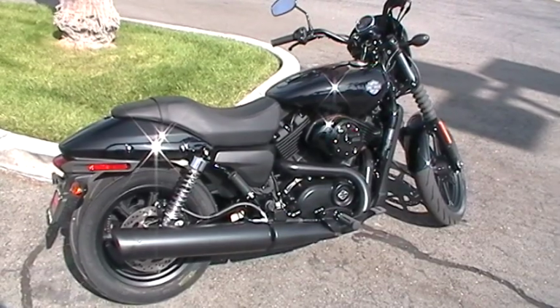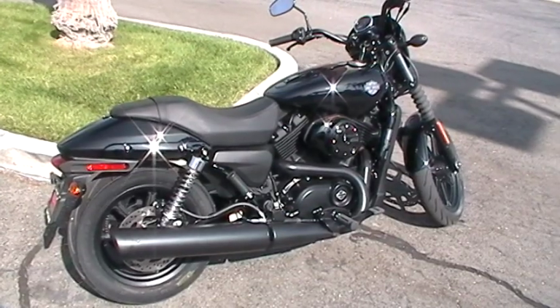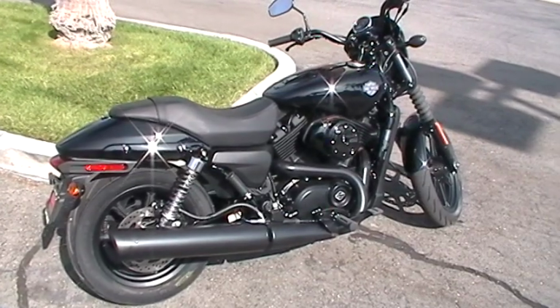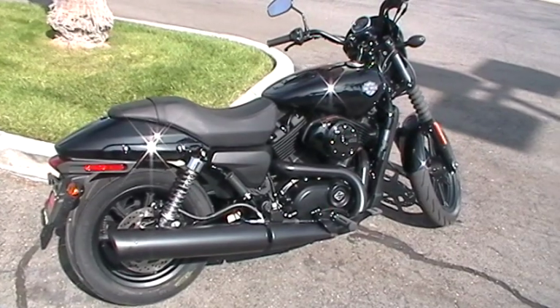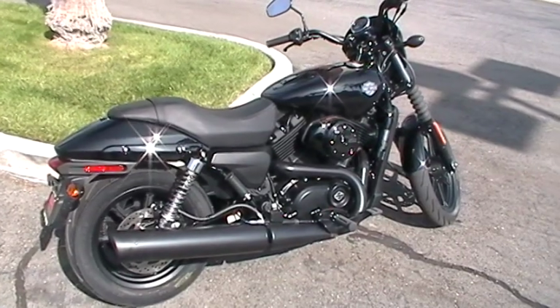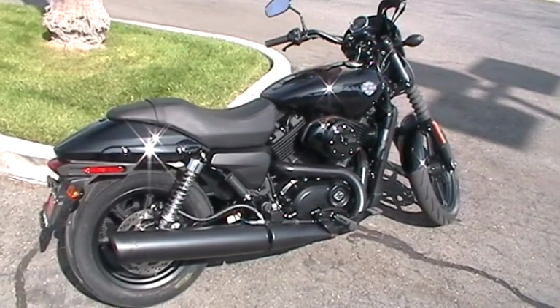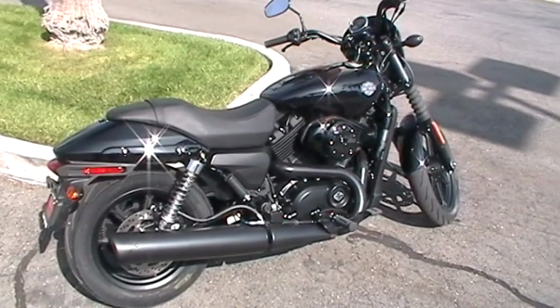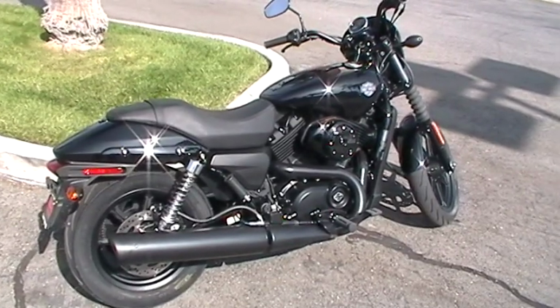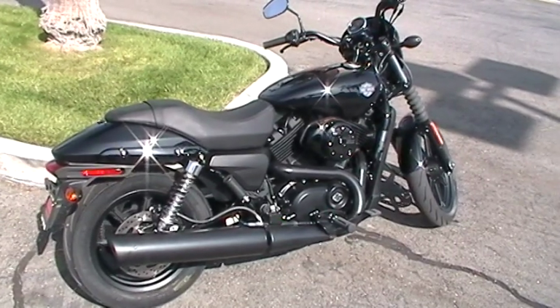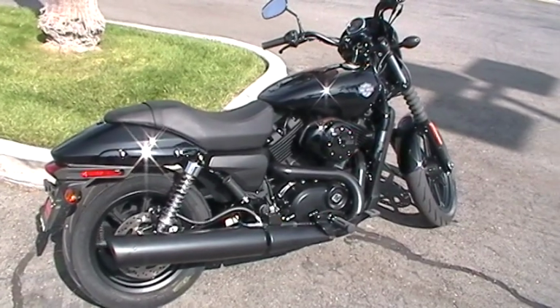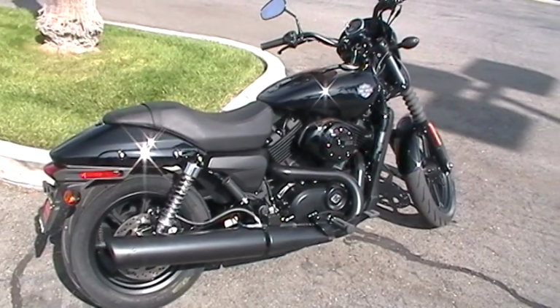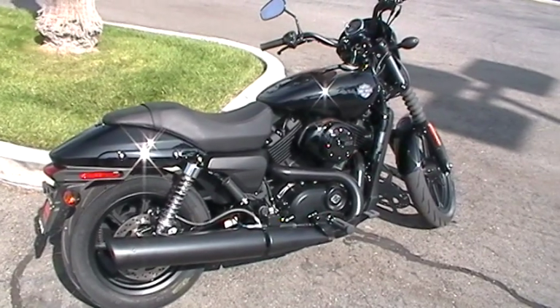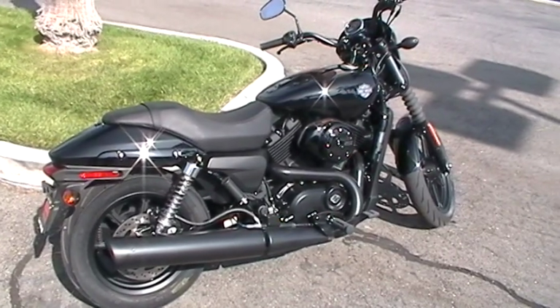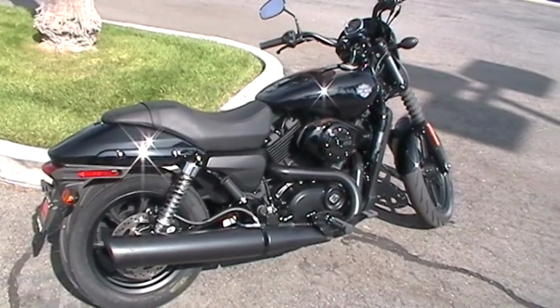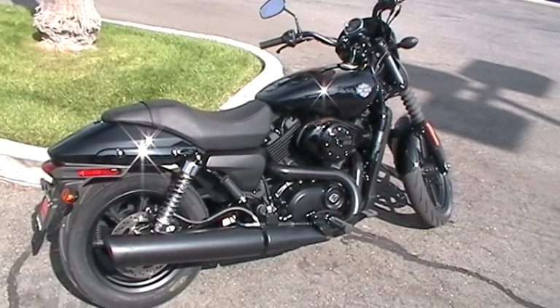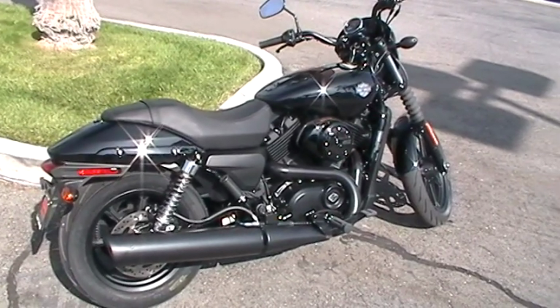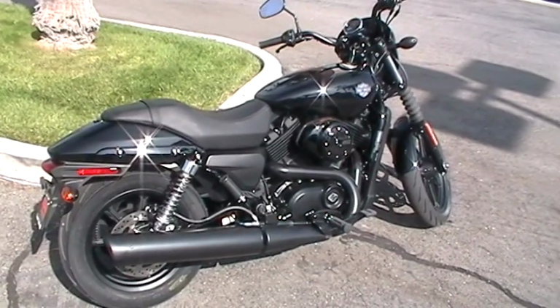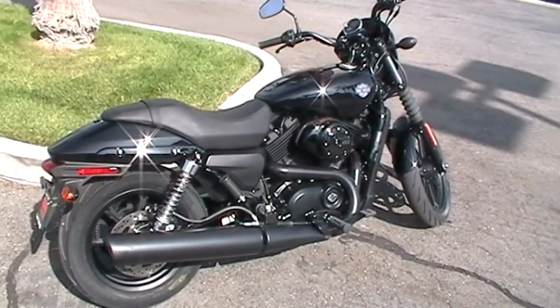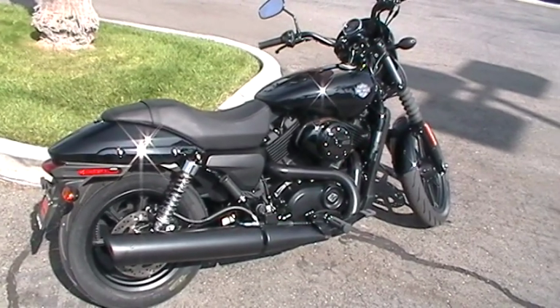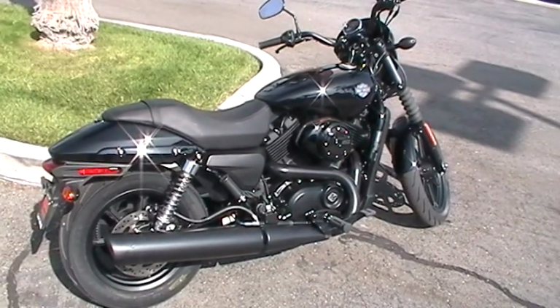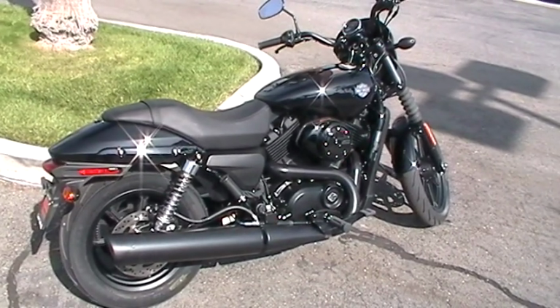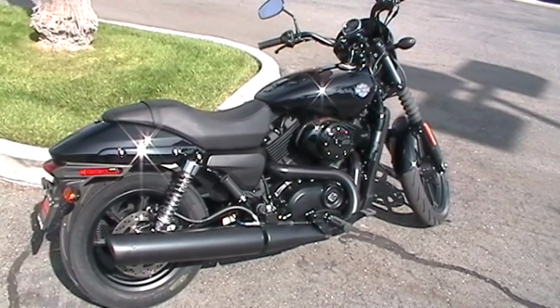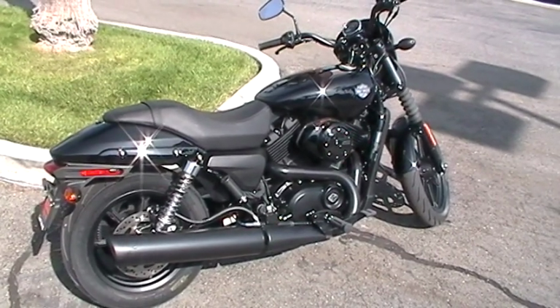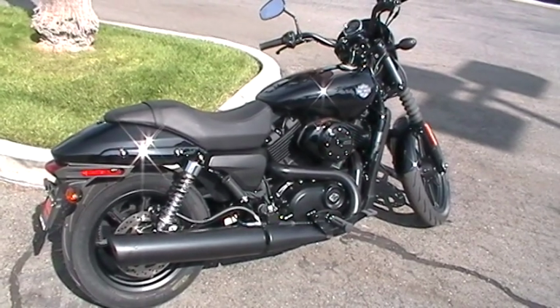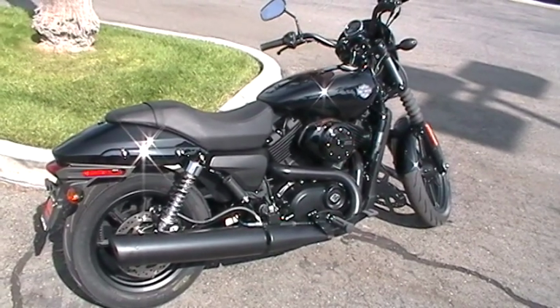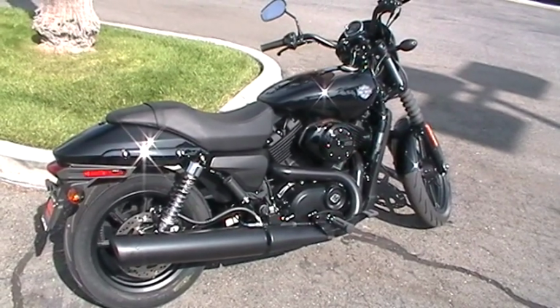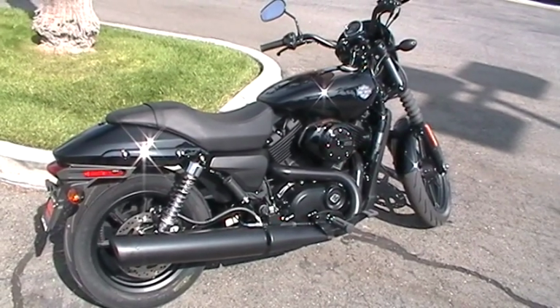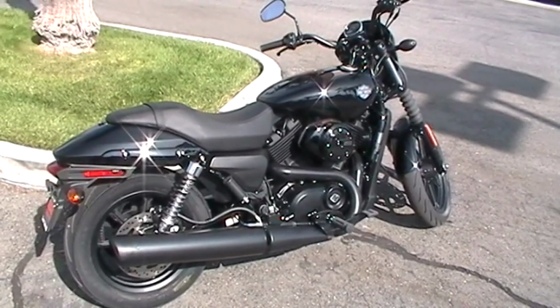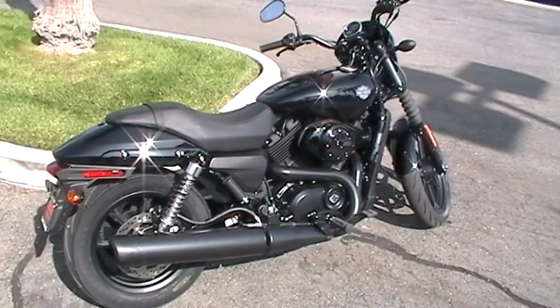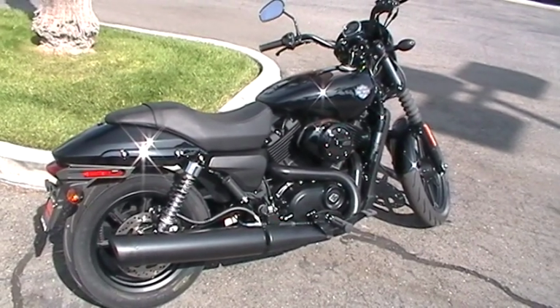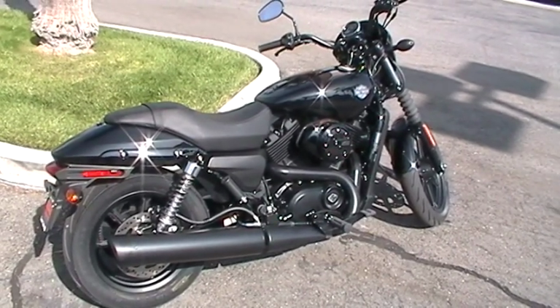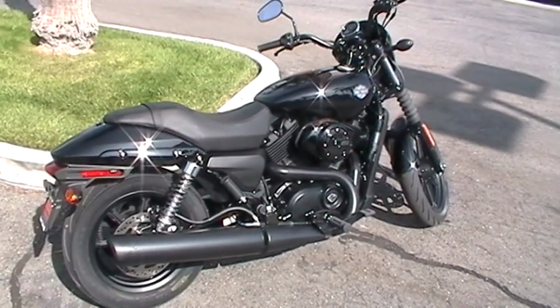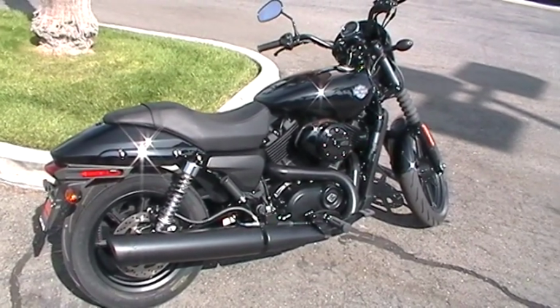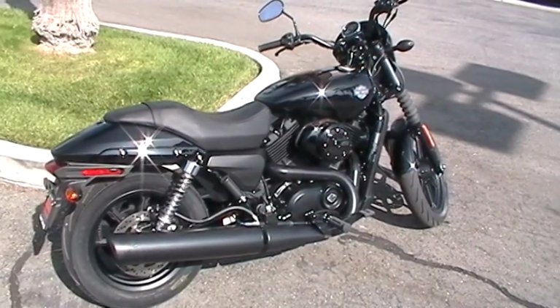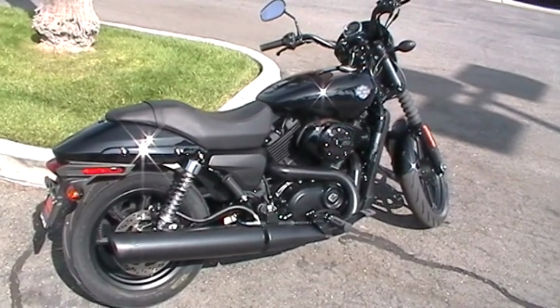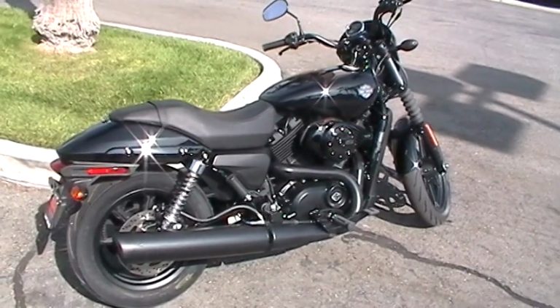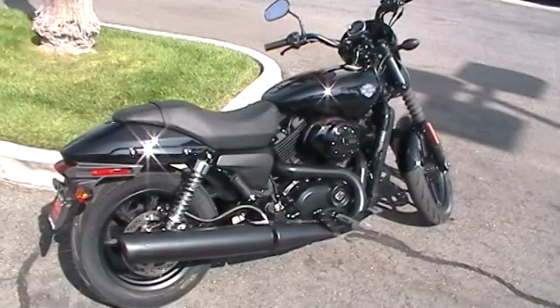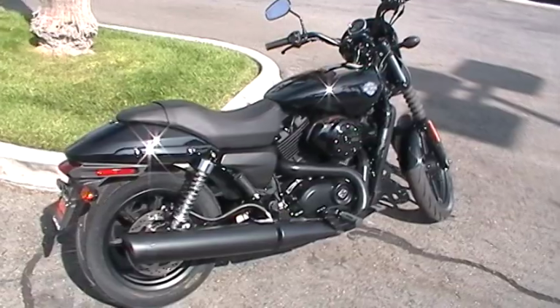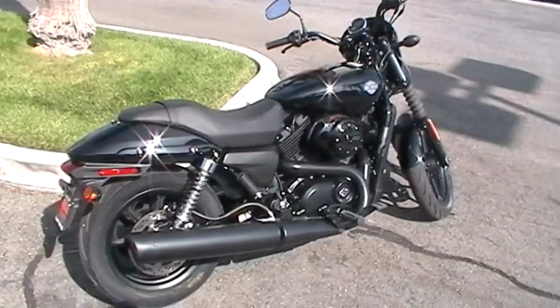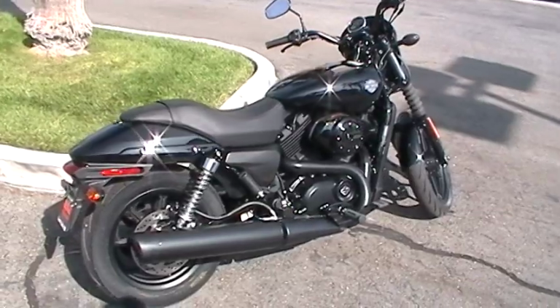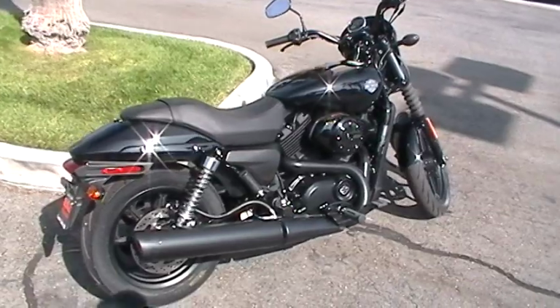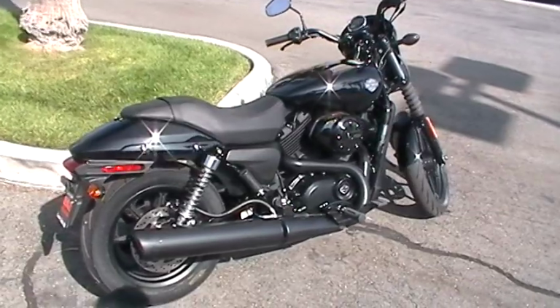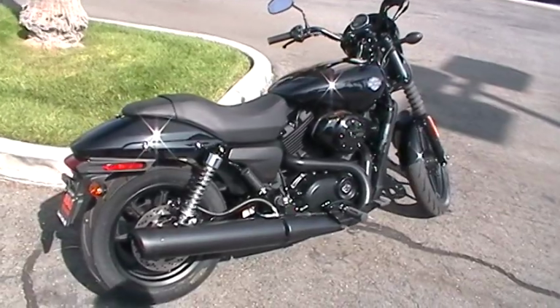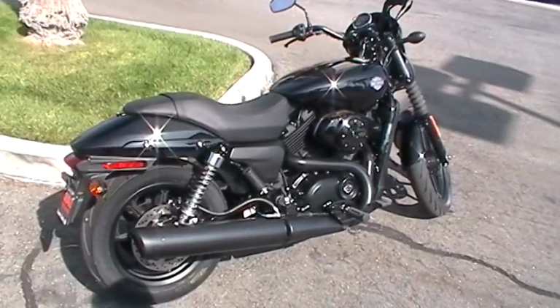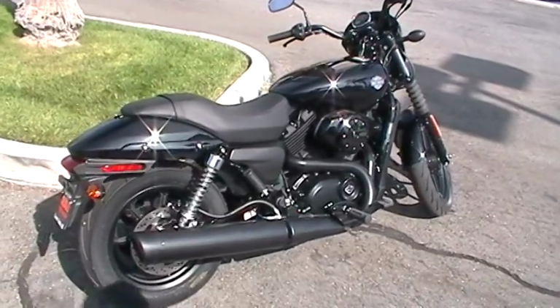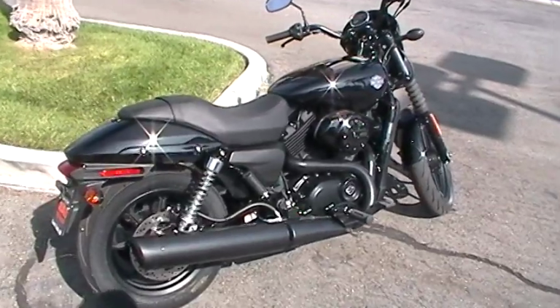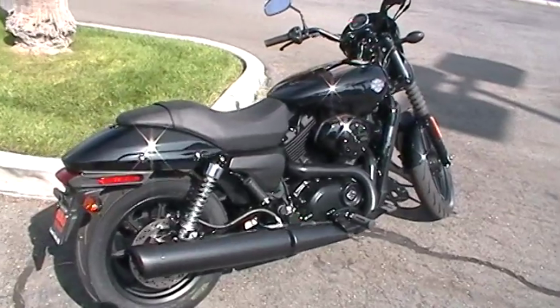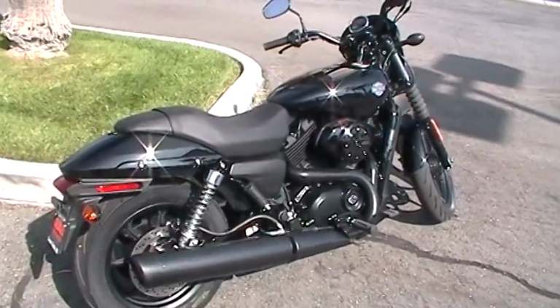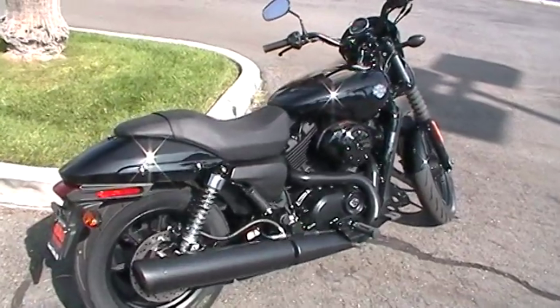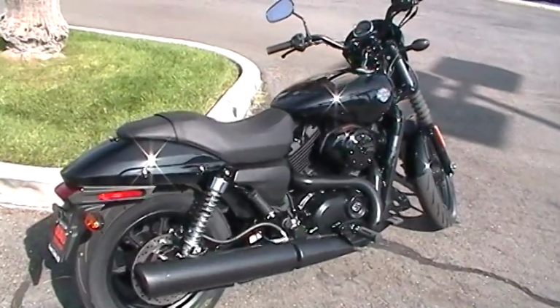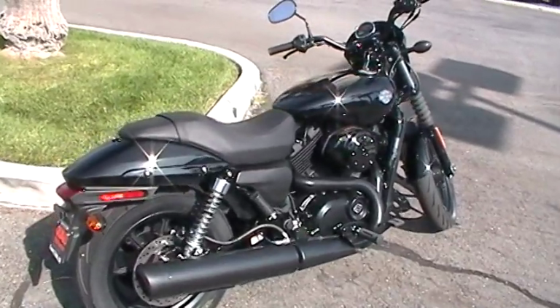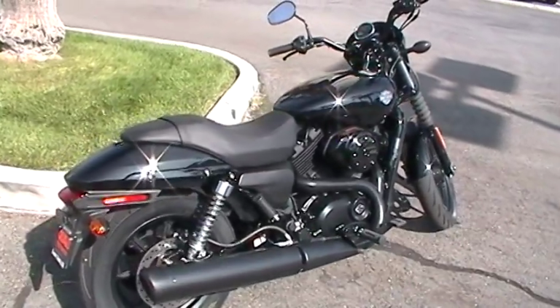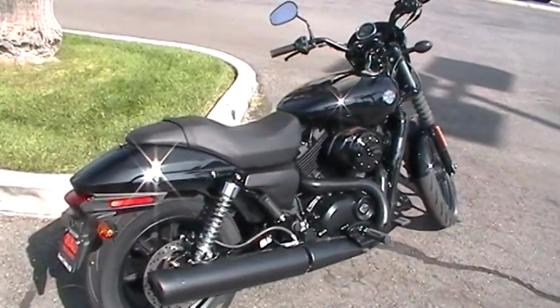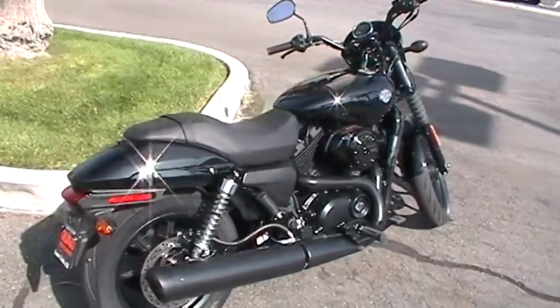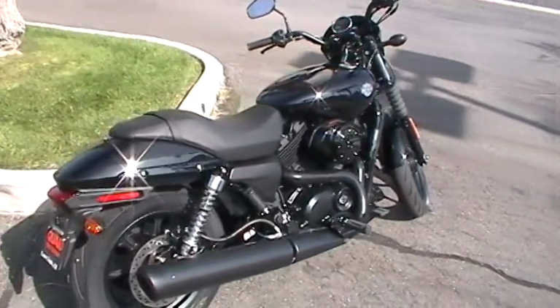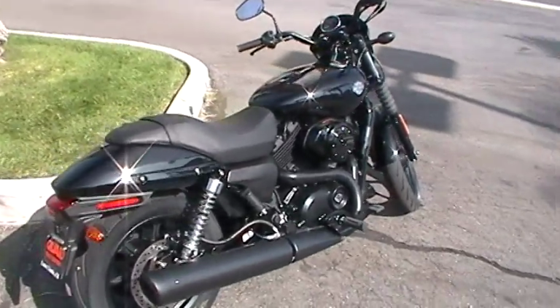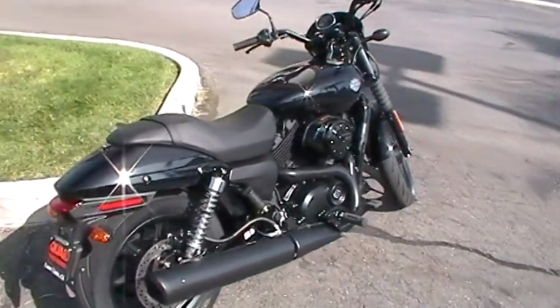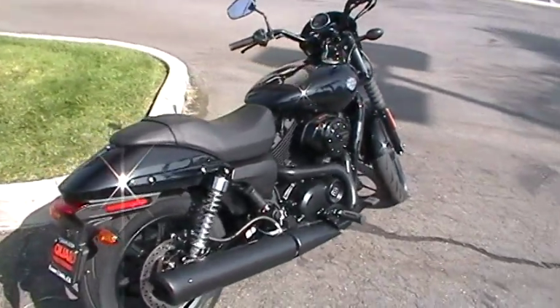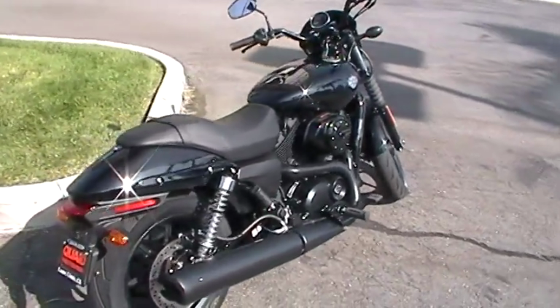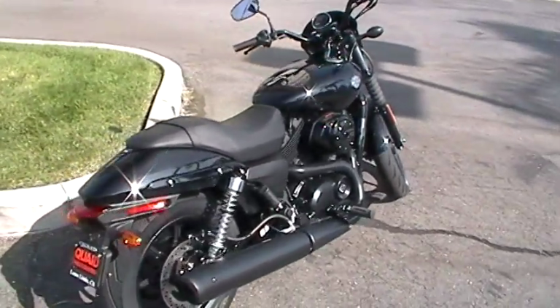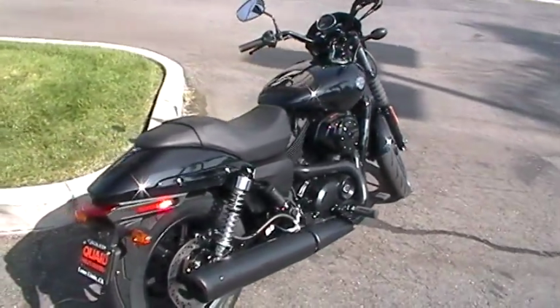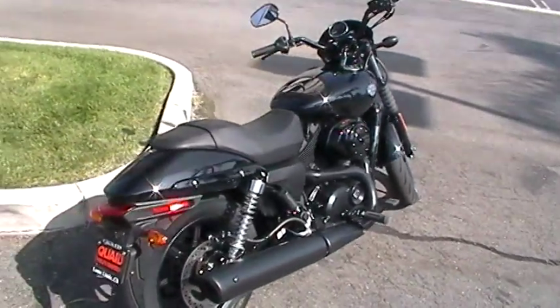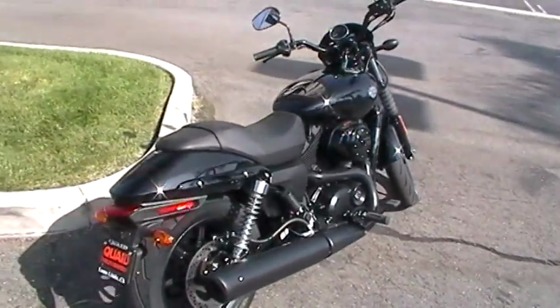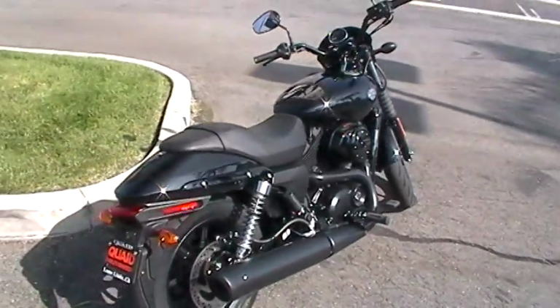This bike does have six speeds — the first time they've done it on a bike this small. It's something very similar to a Sportster, but this thing has six speeds.